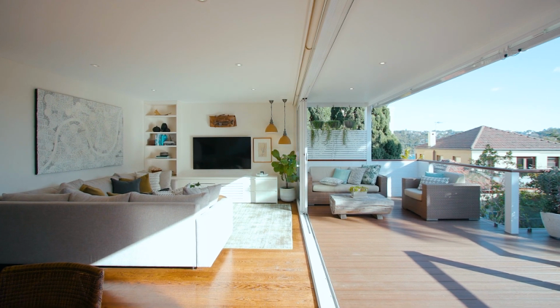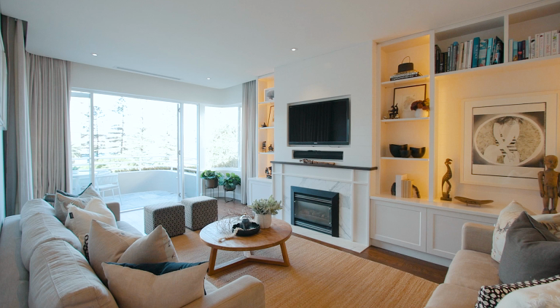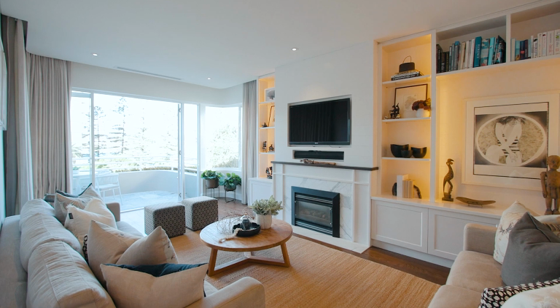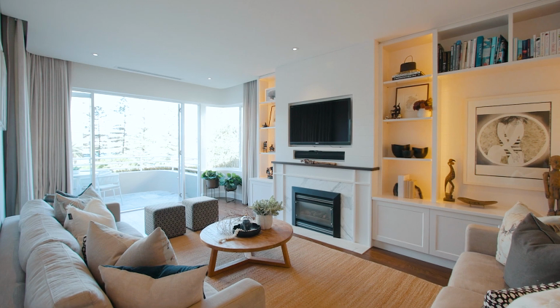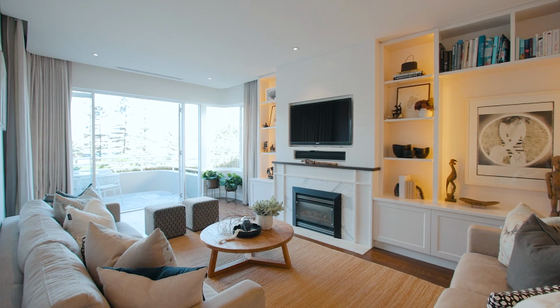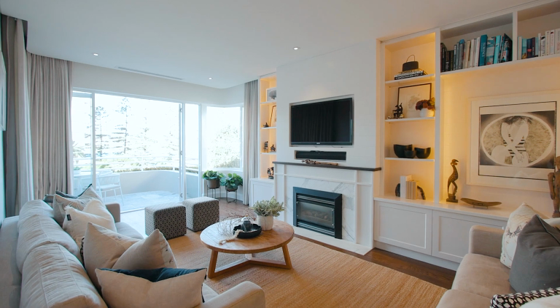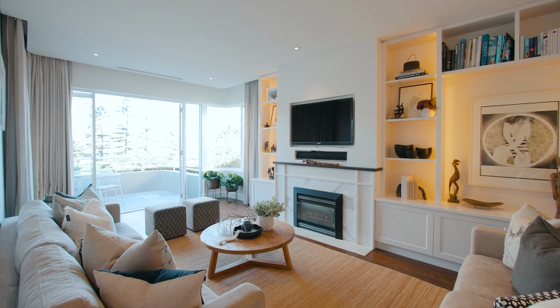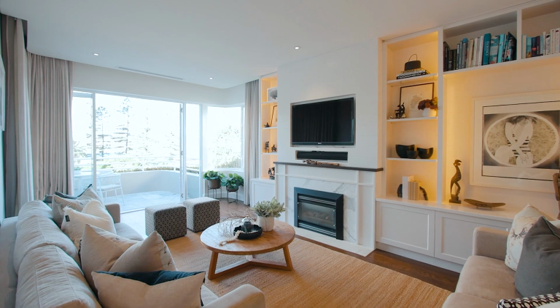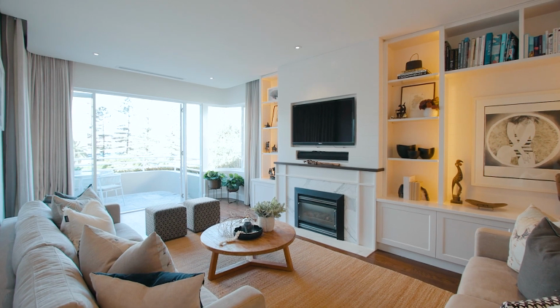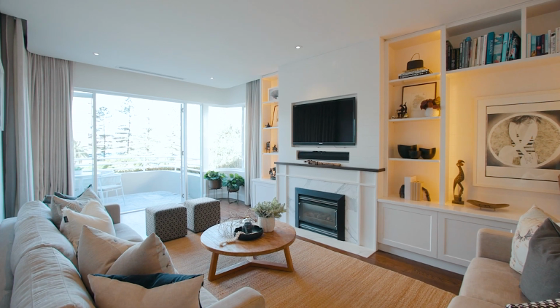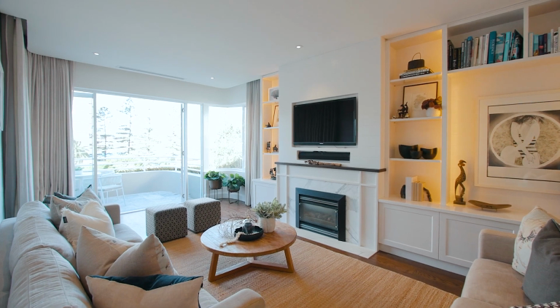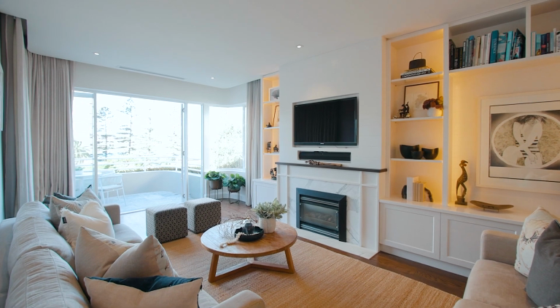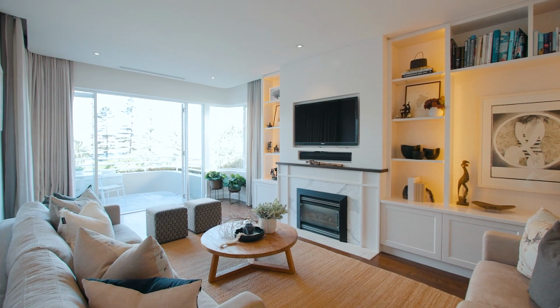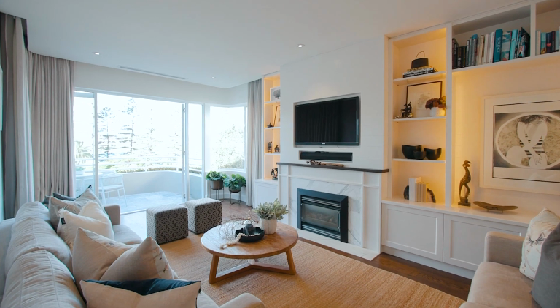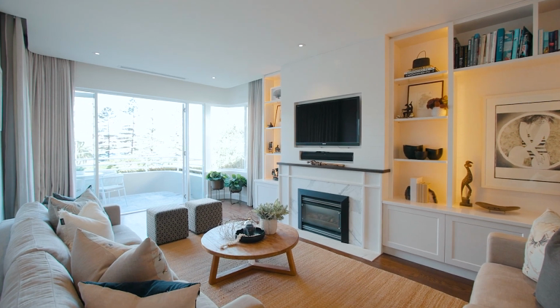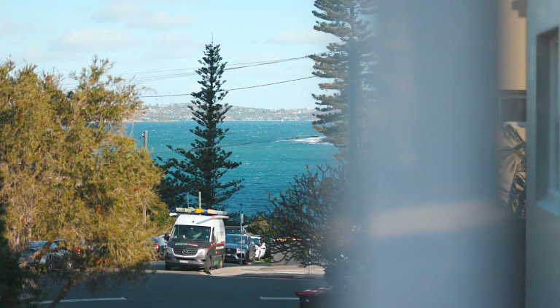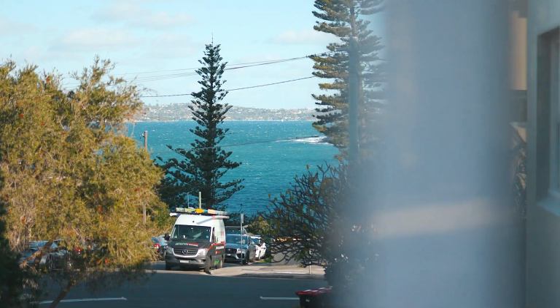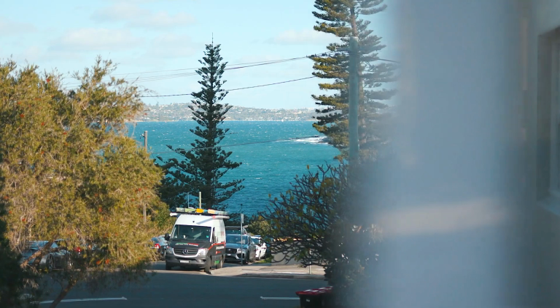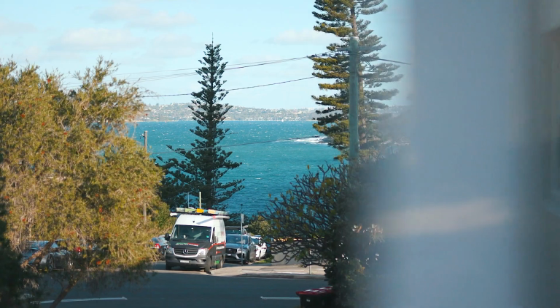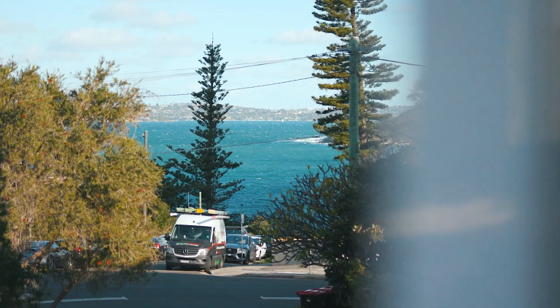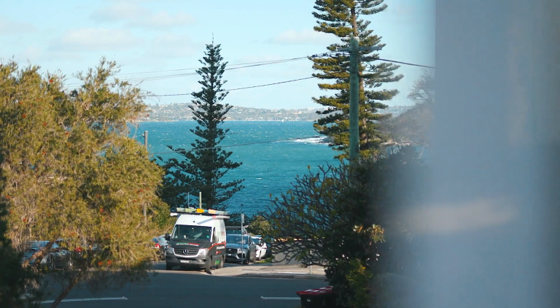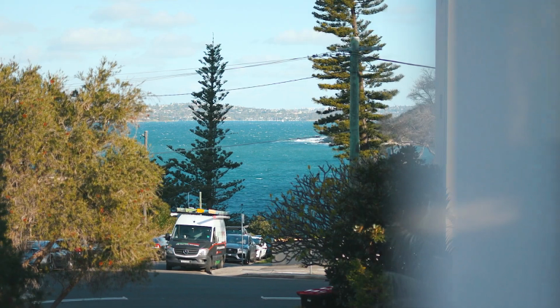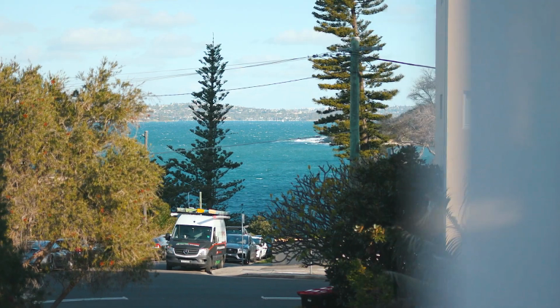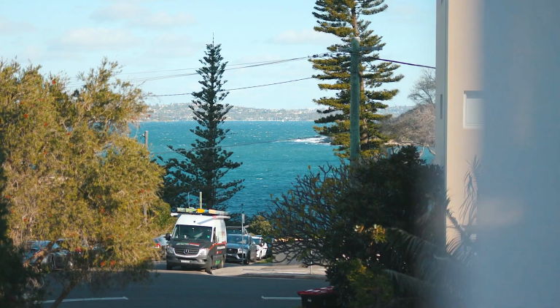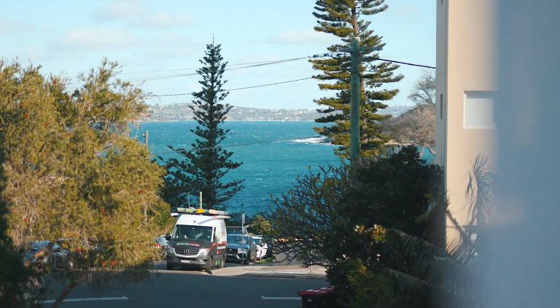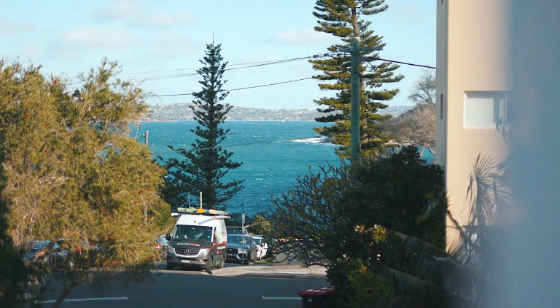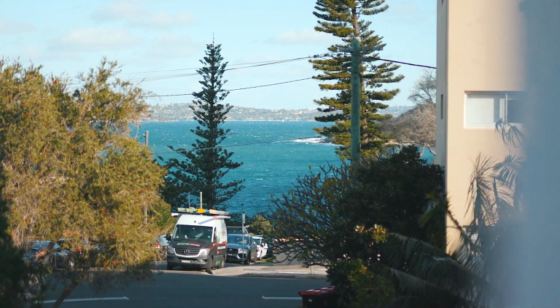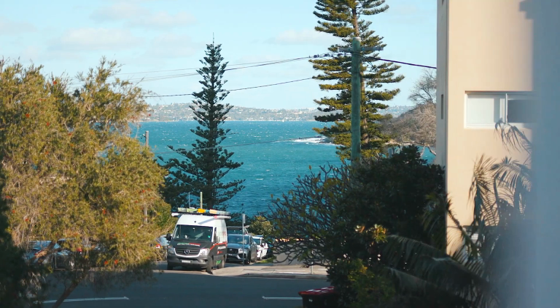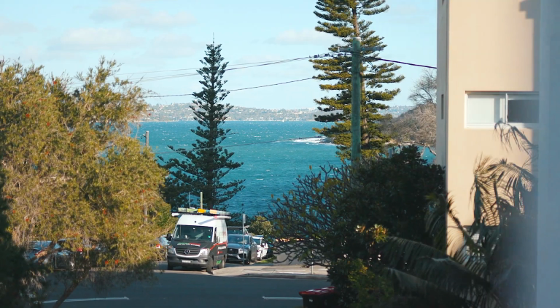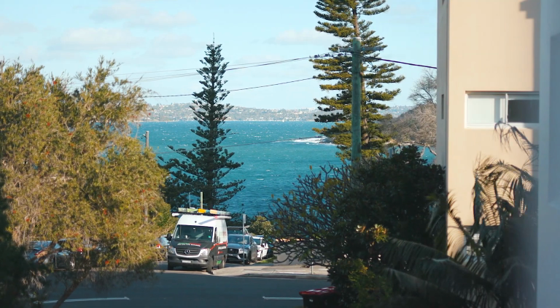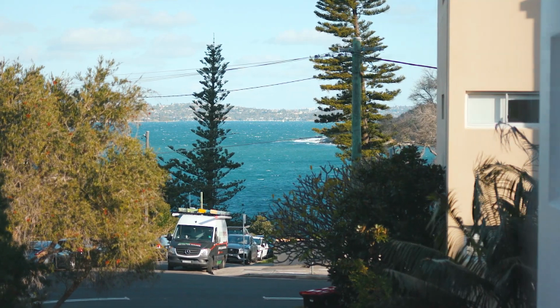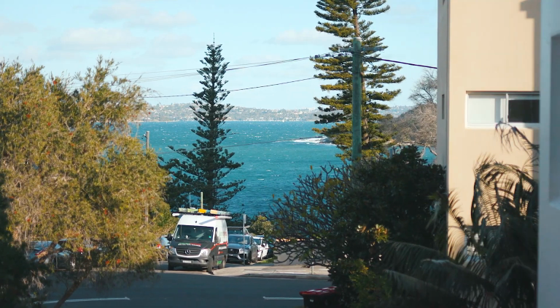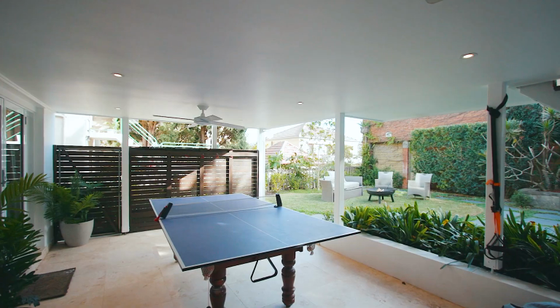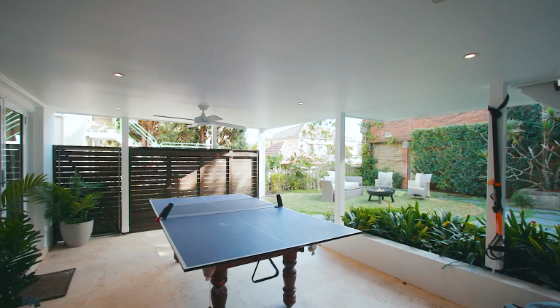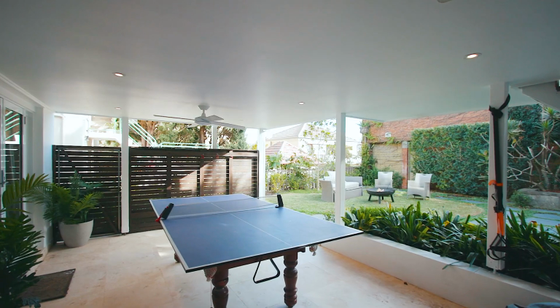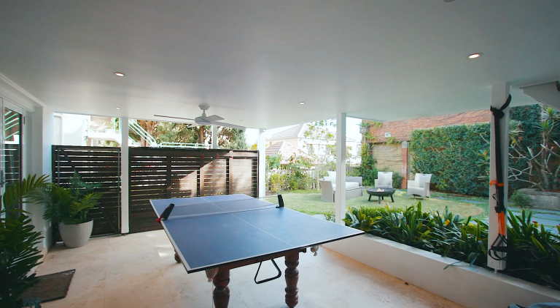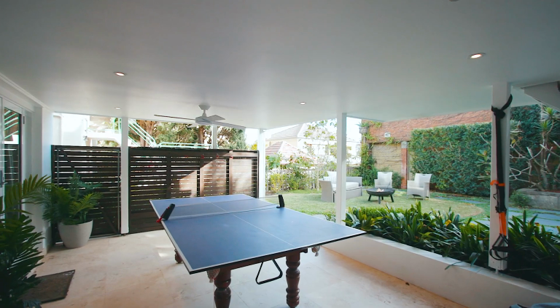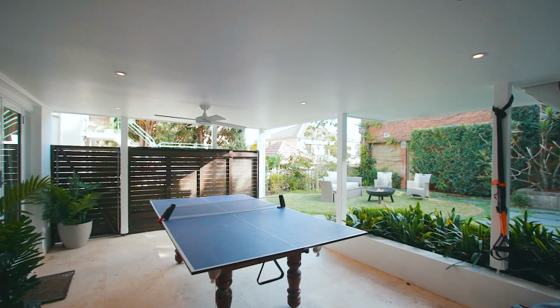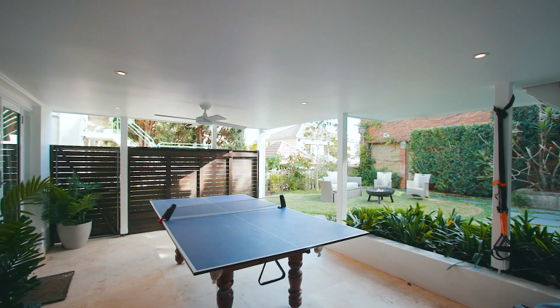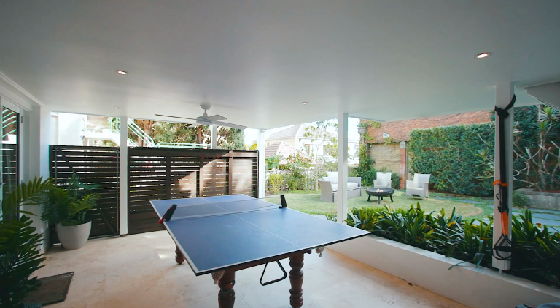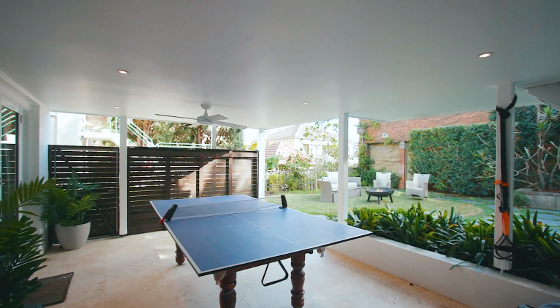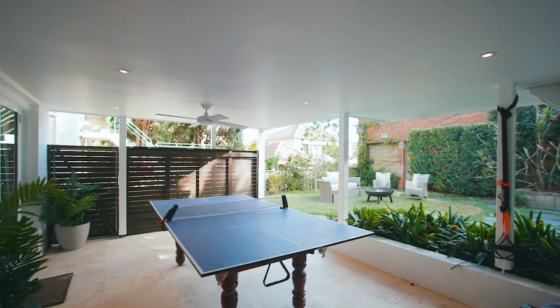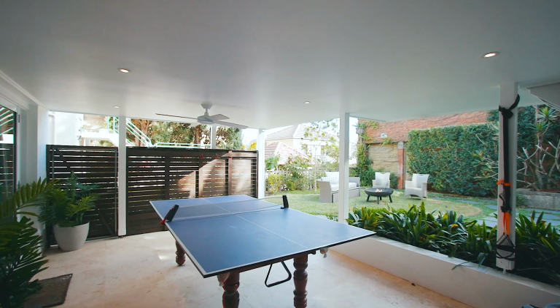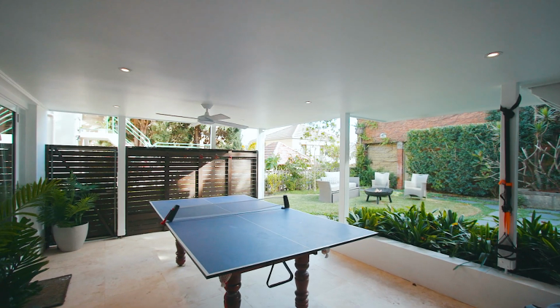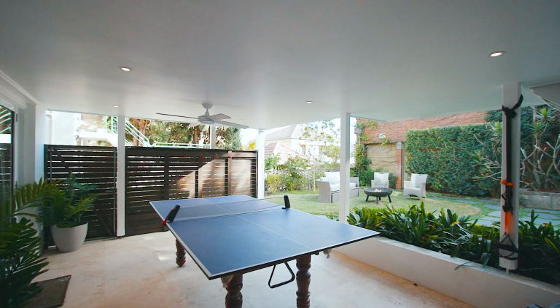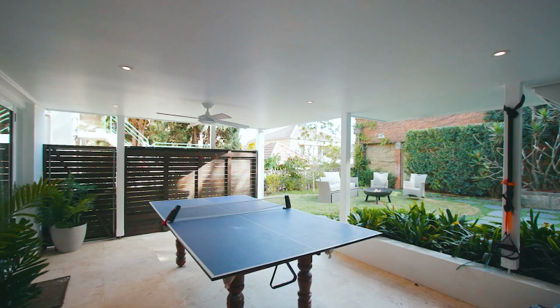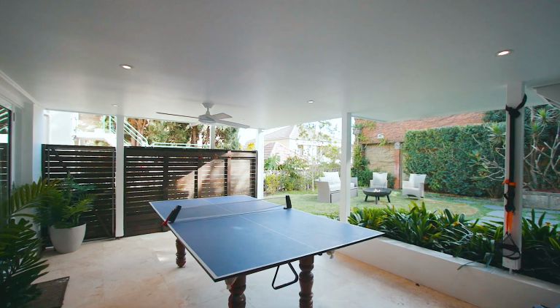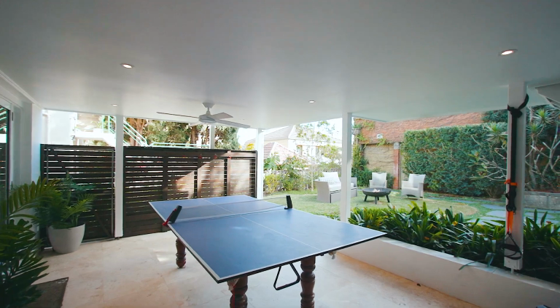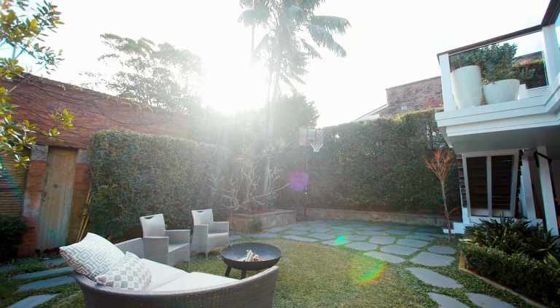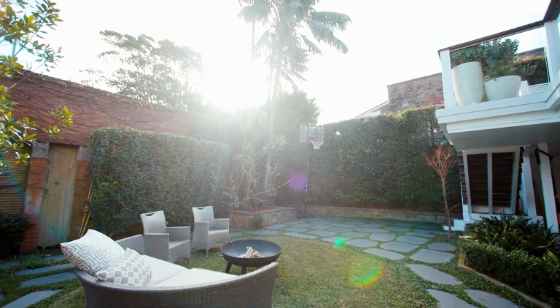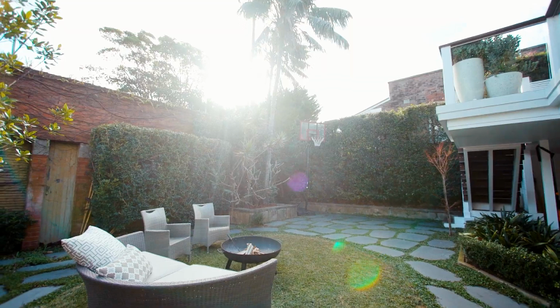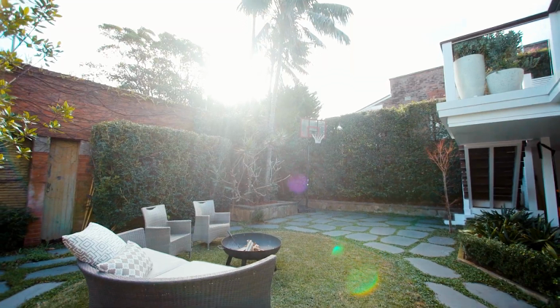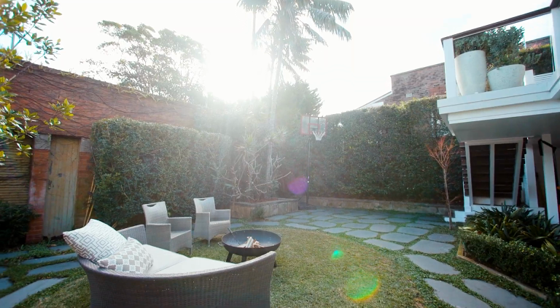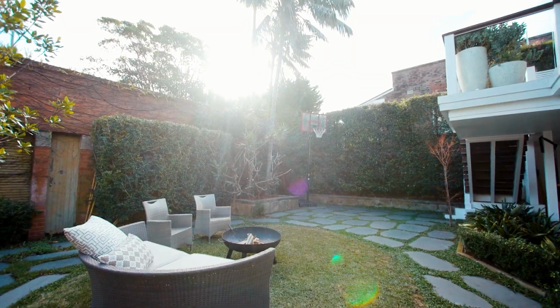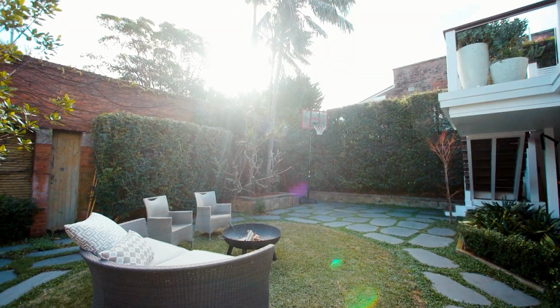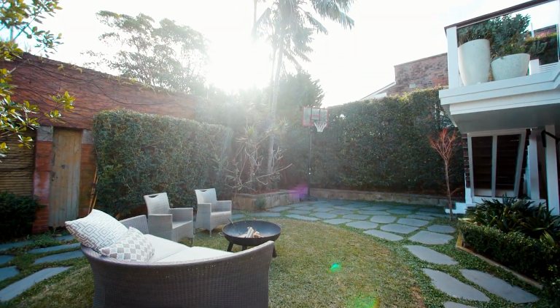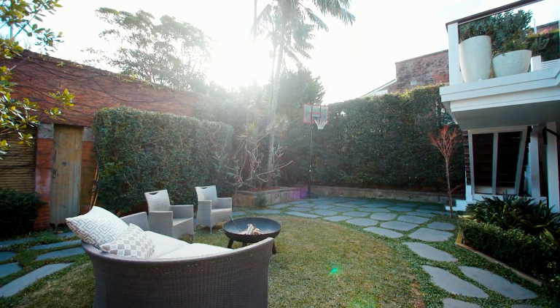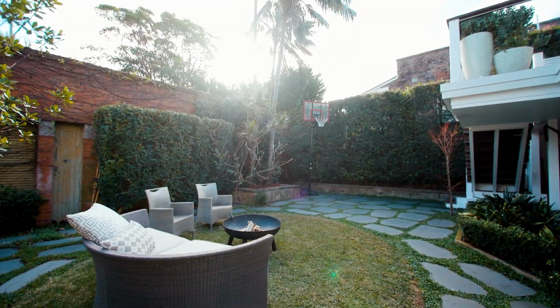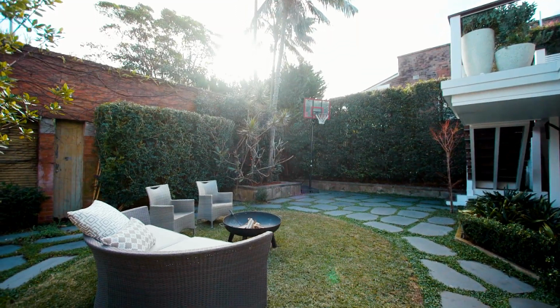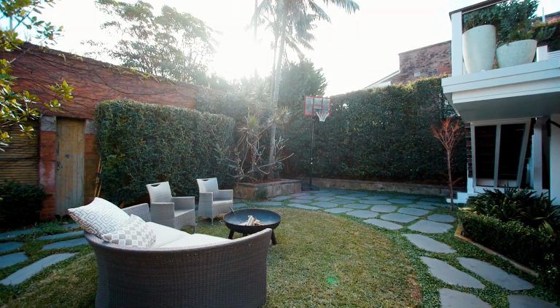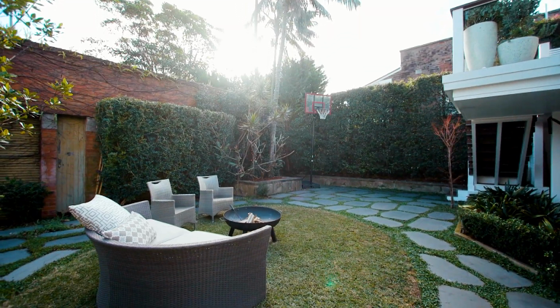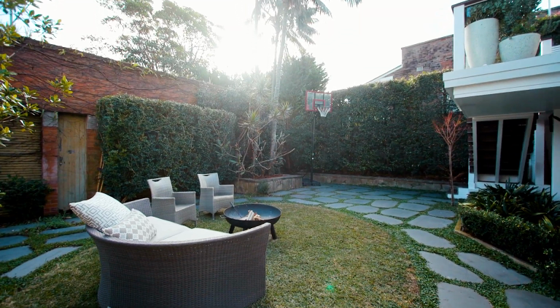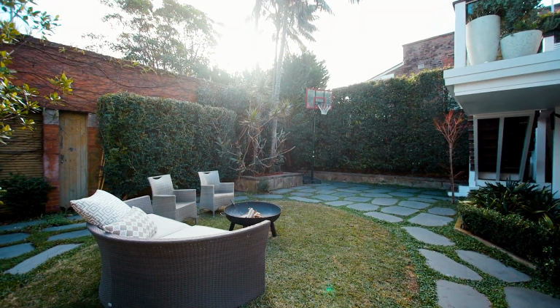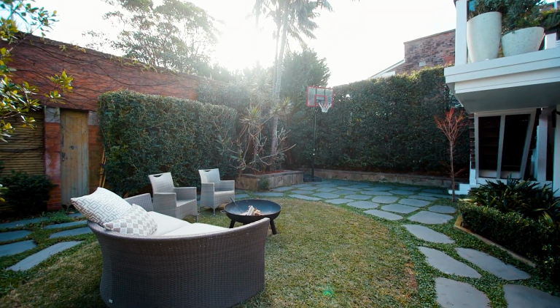You can sit back and enjoy the harbour views by the gas fireplace, or entertain on the rear terrace and soak in the sunset vistas.